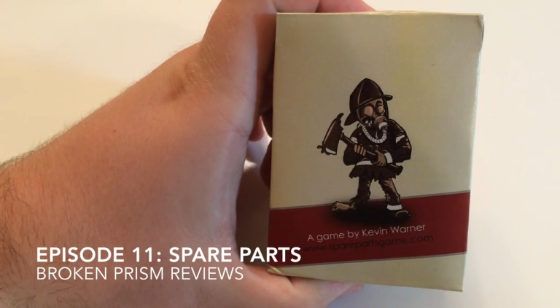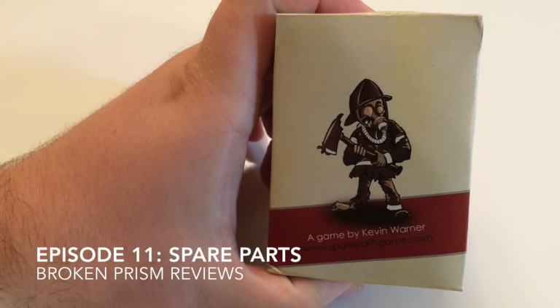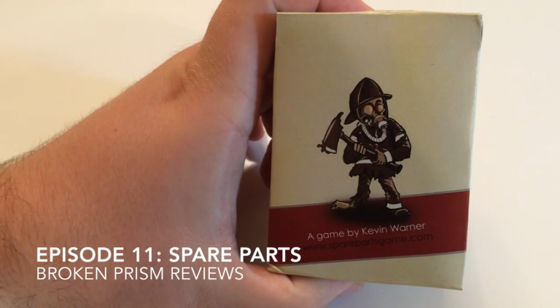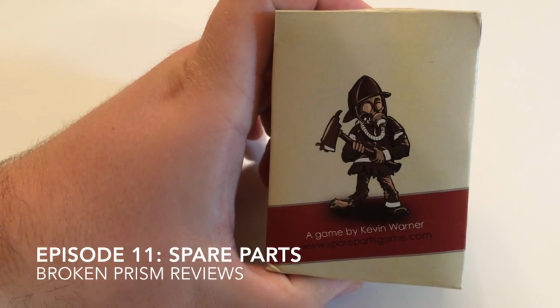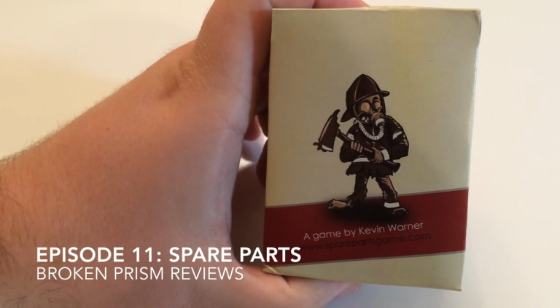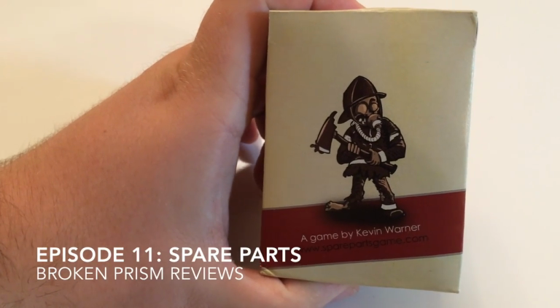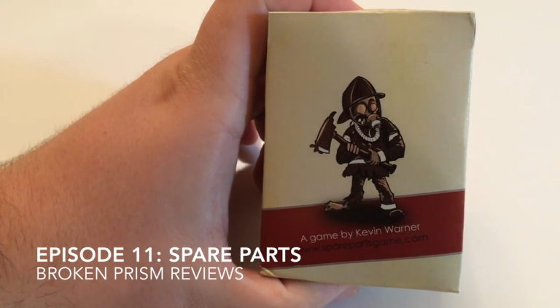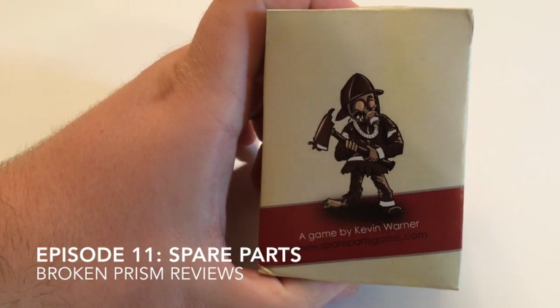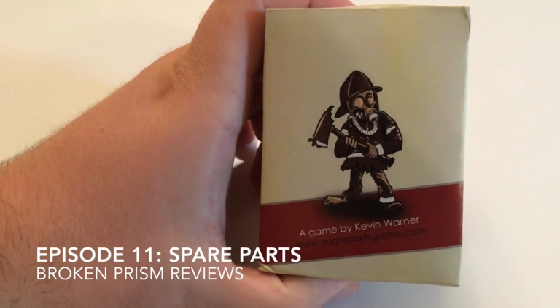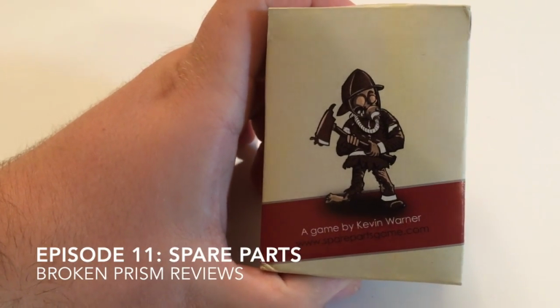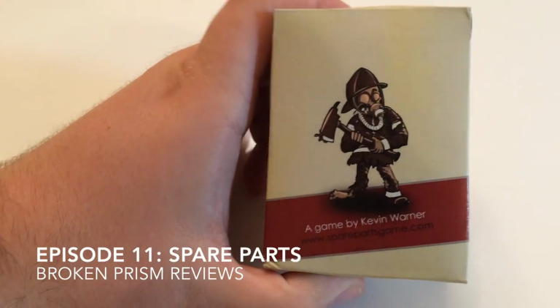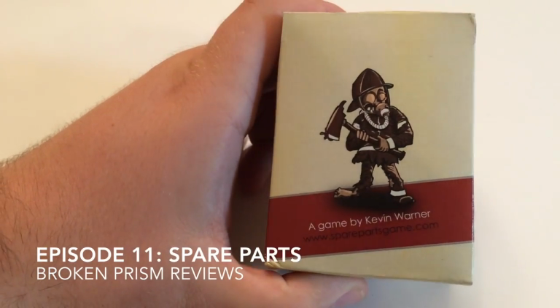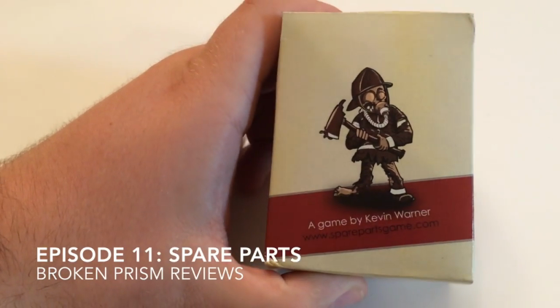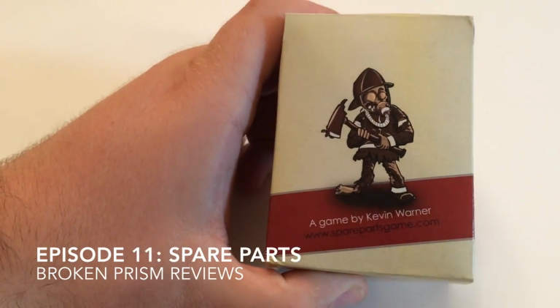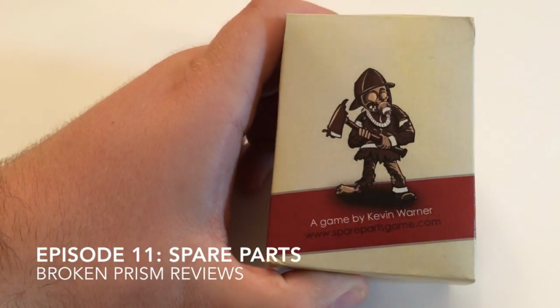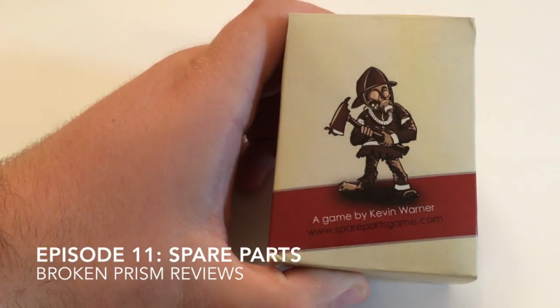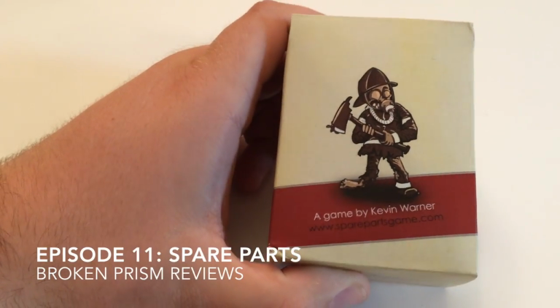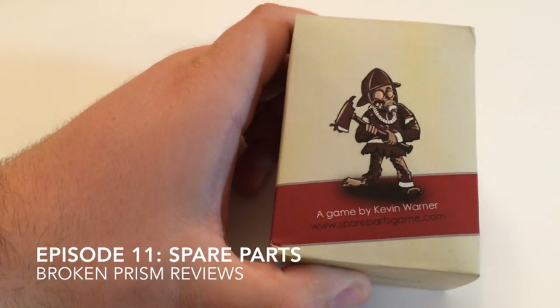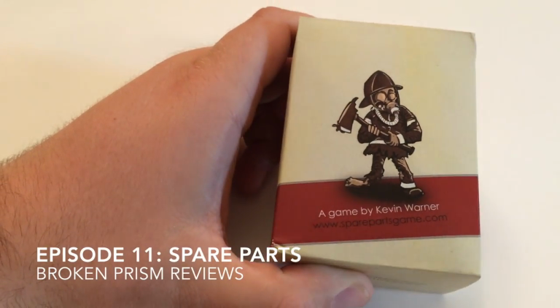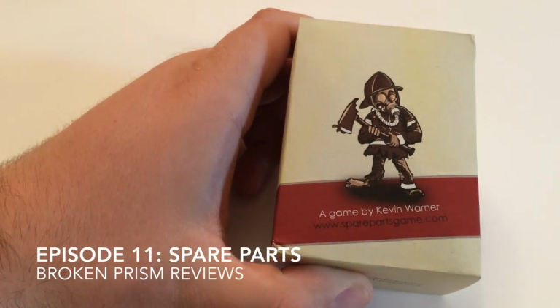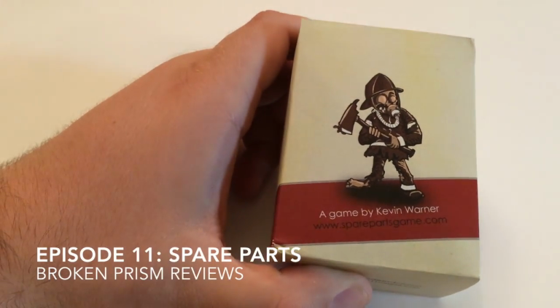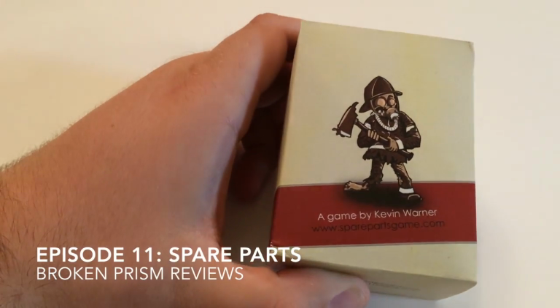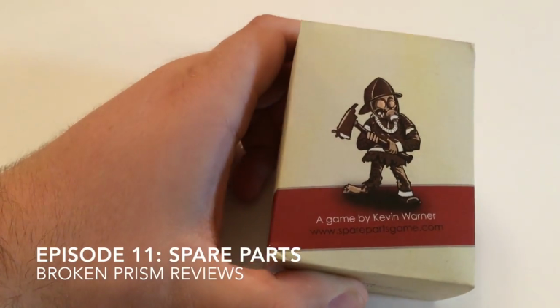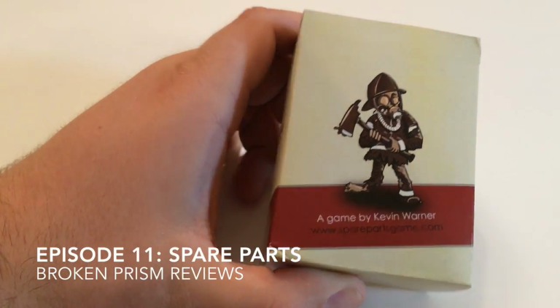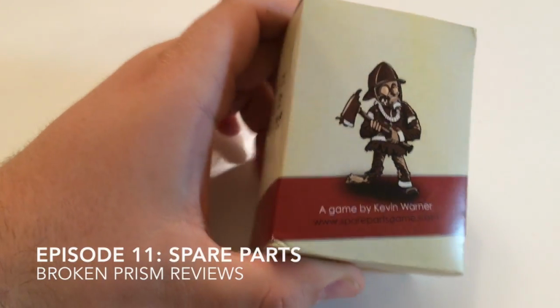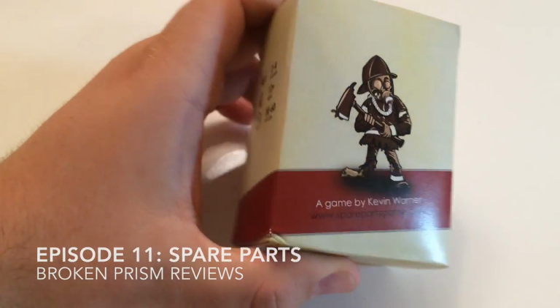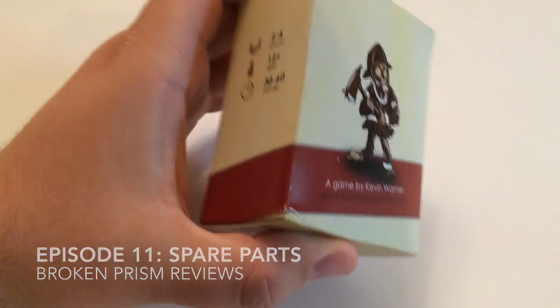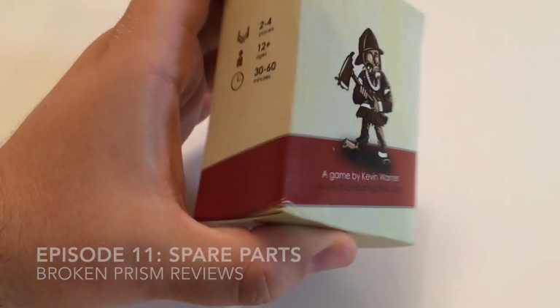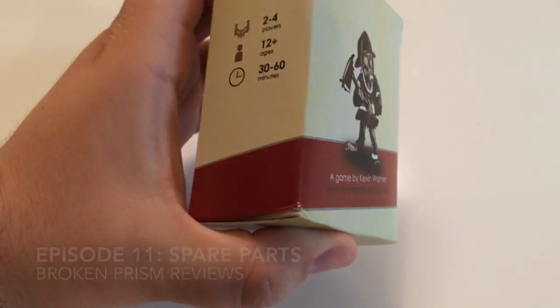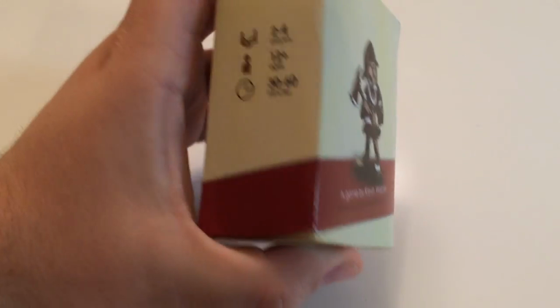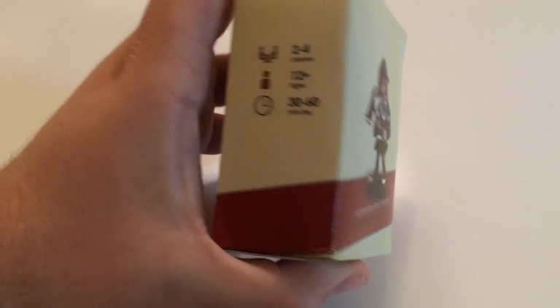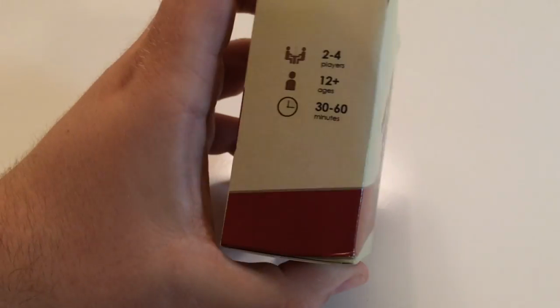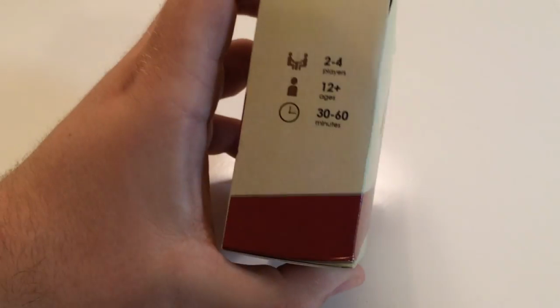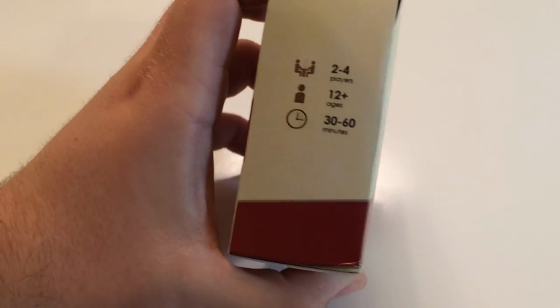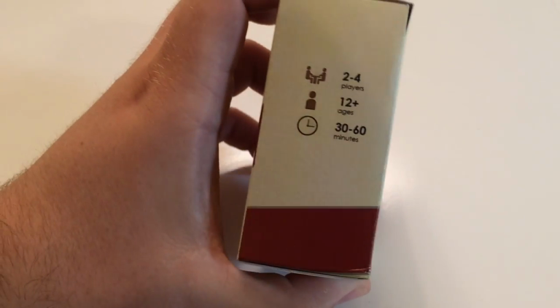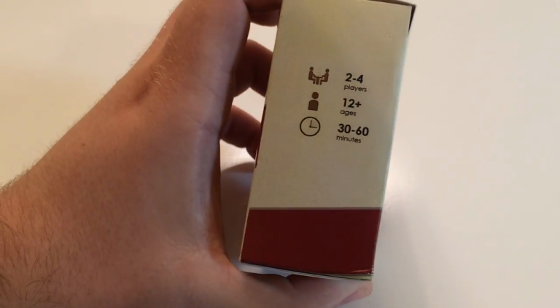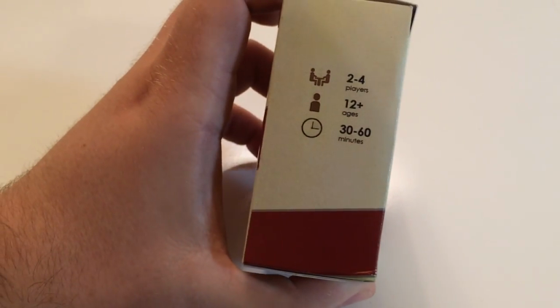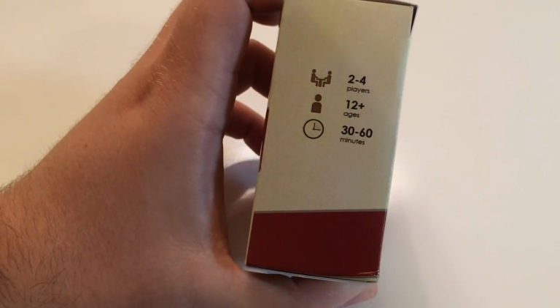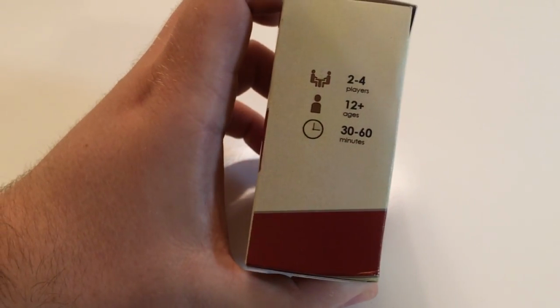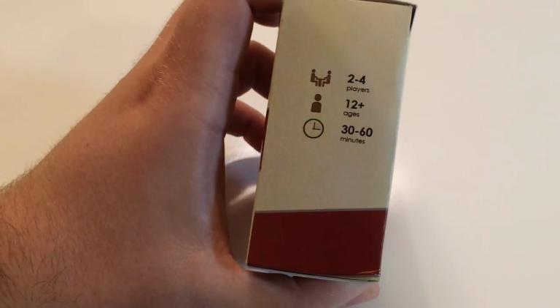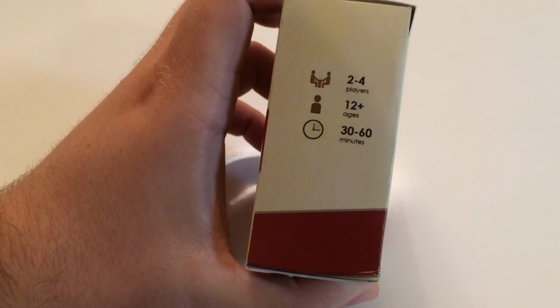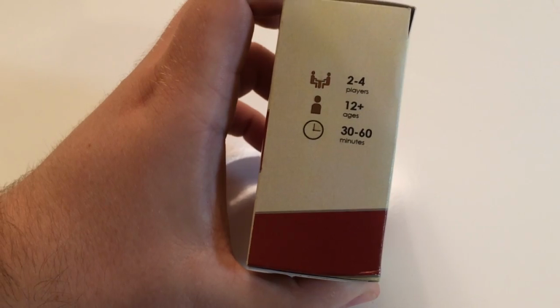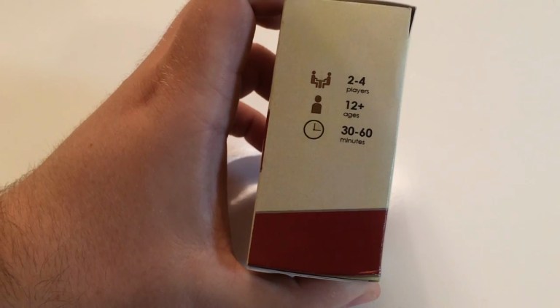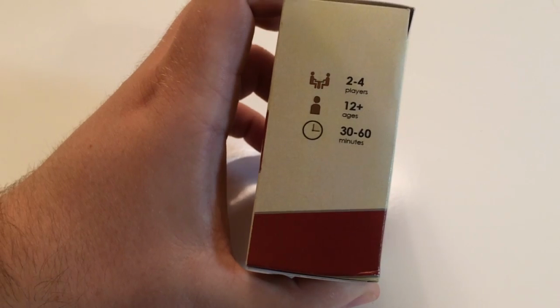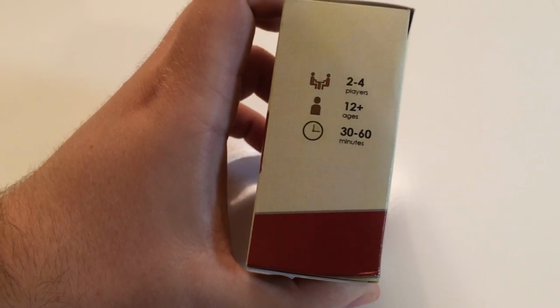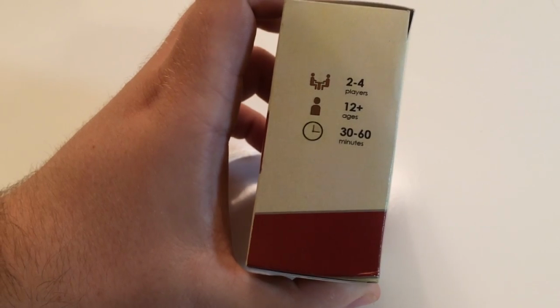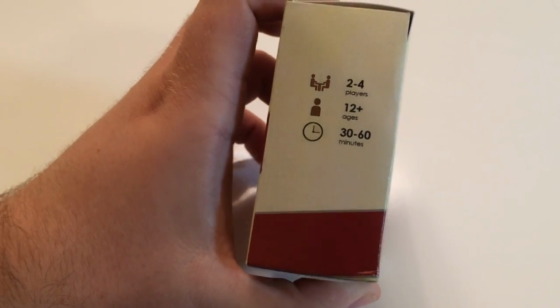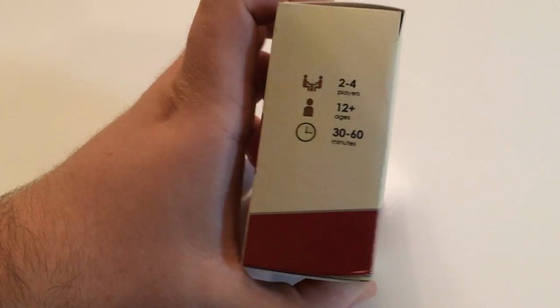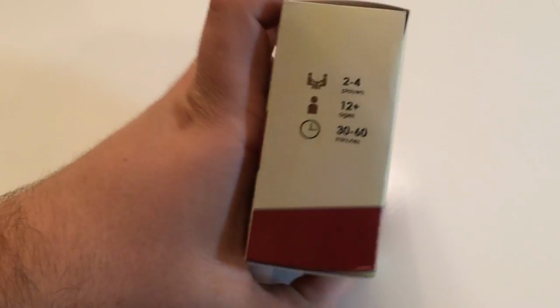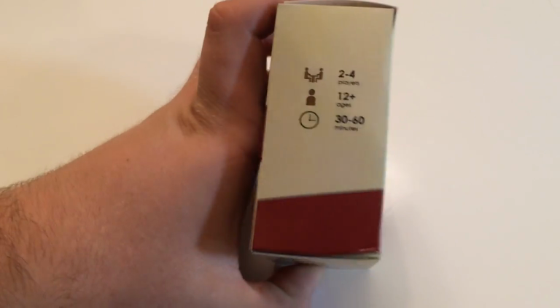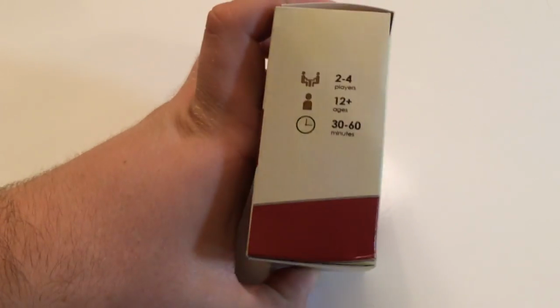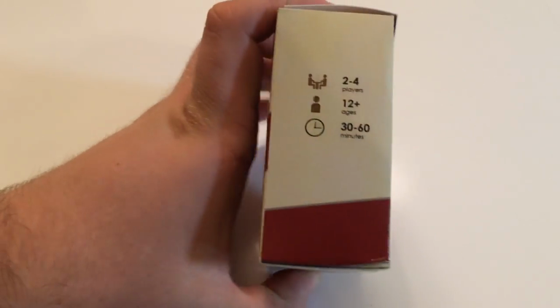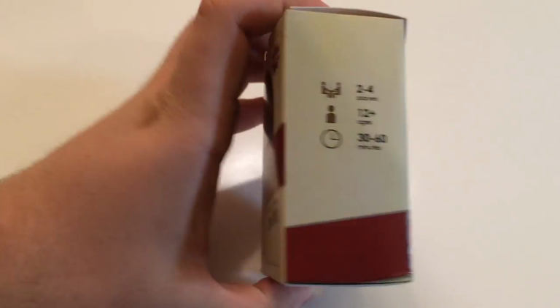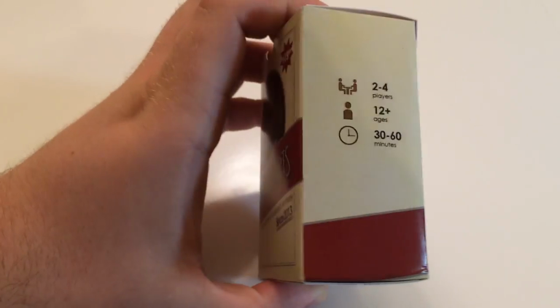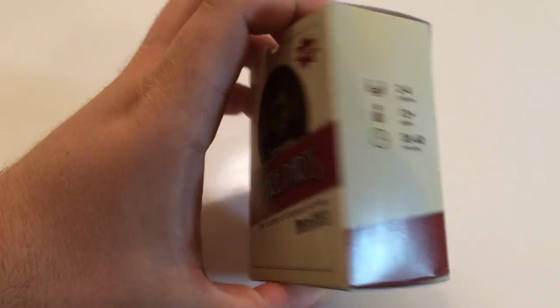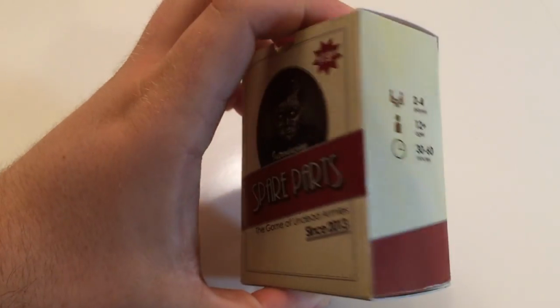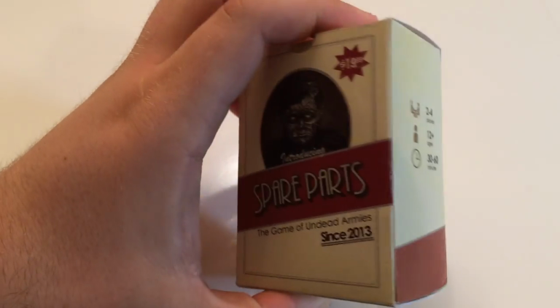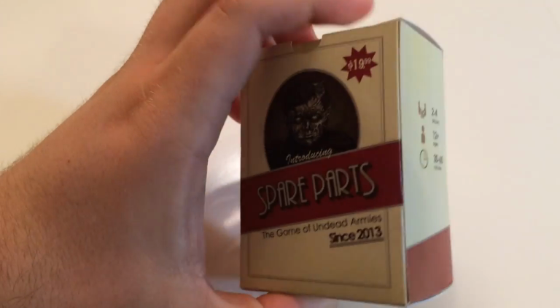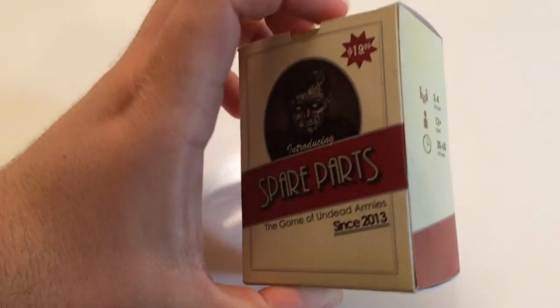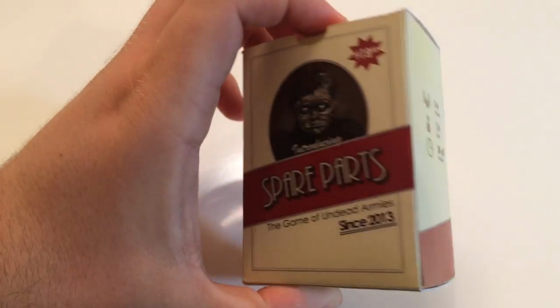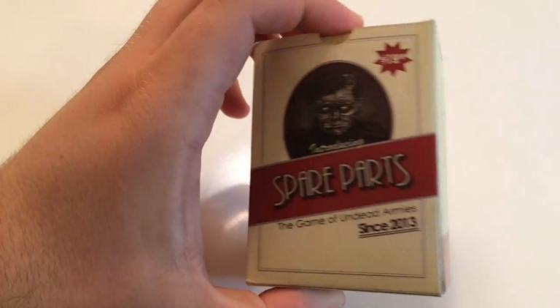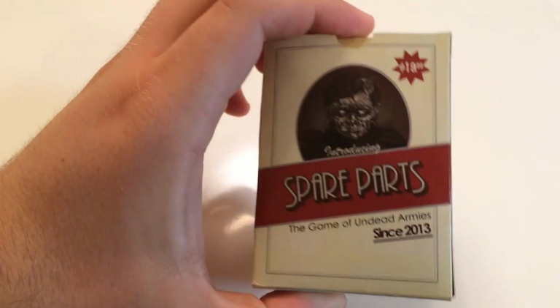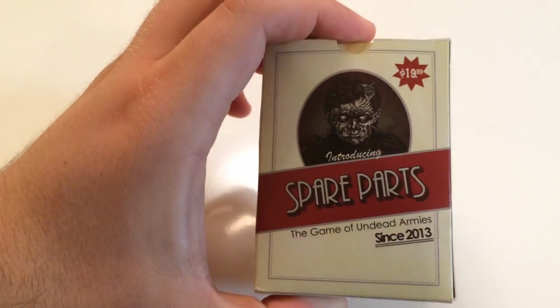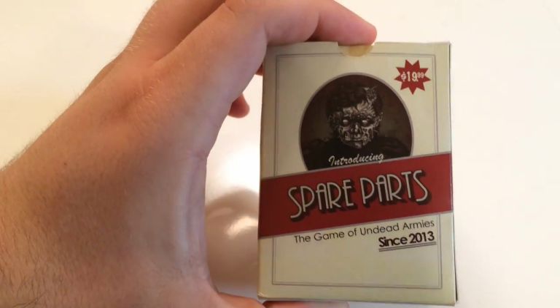Welcome to episode 11 of Broken Prism Reviews. Today we have Spare Parts by Kevin Warner, available on the Game Crafter.